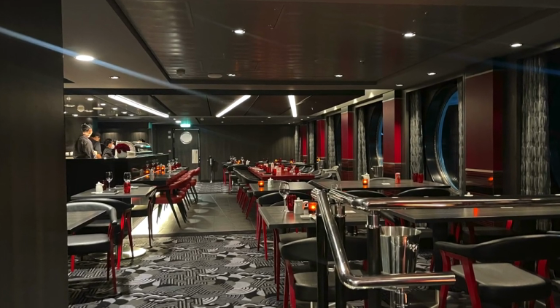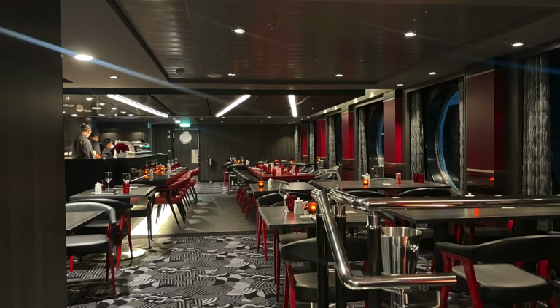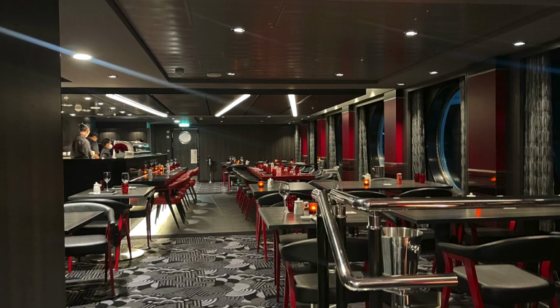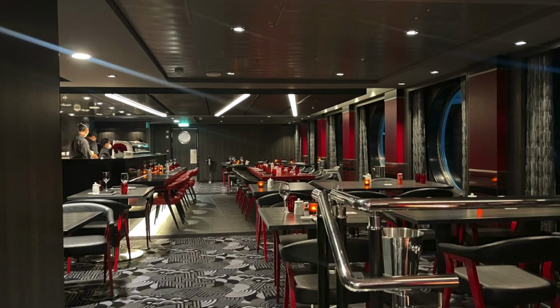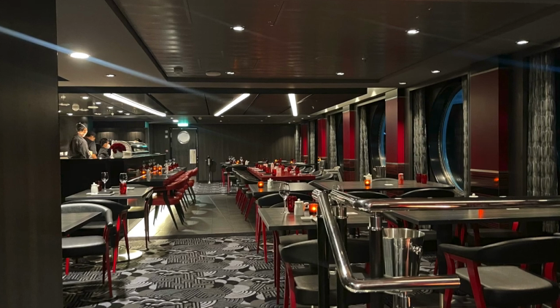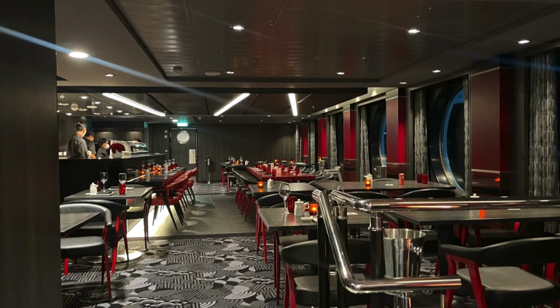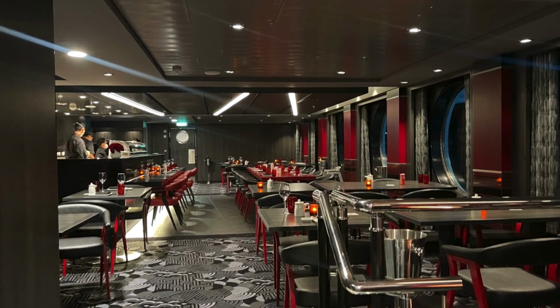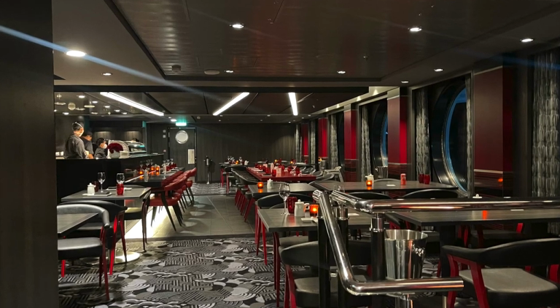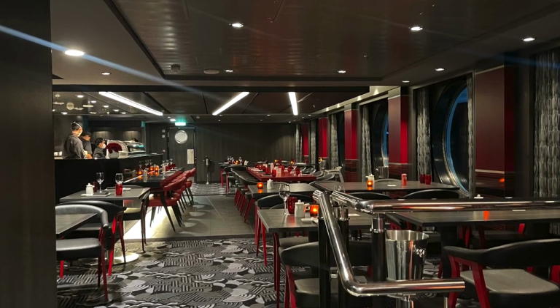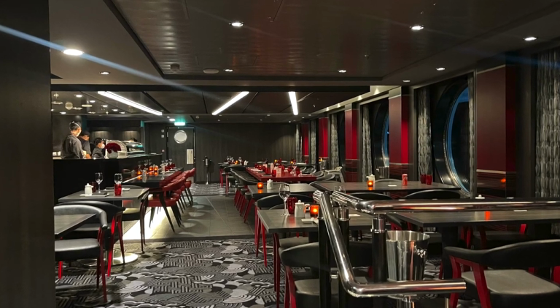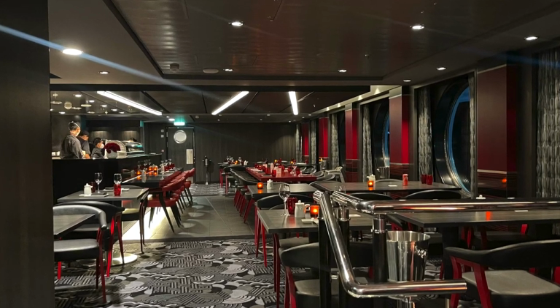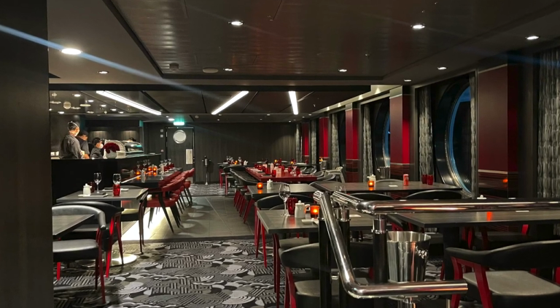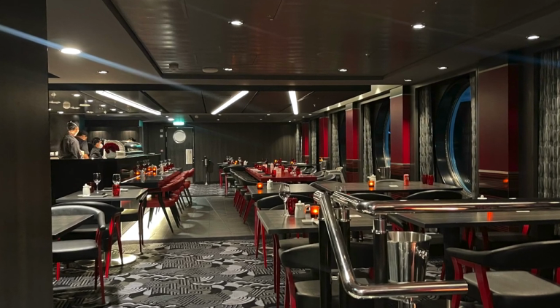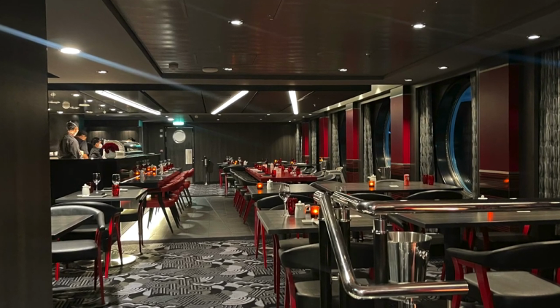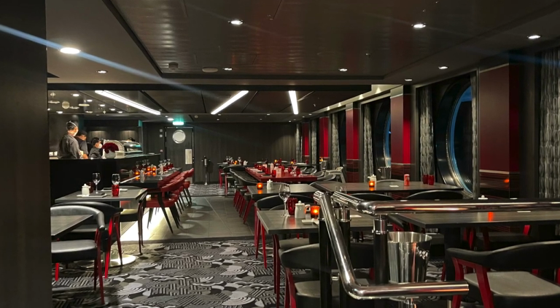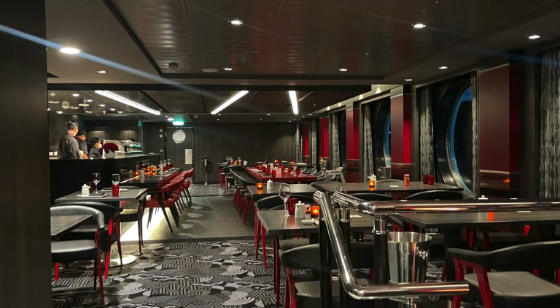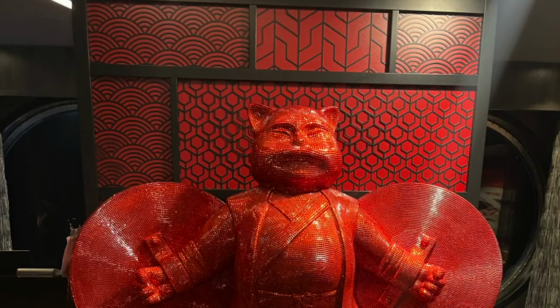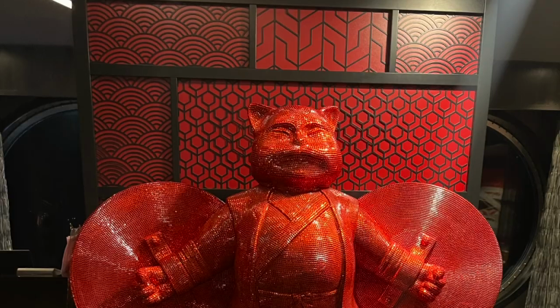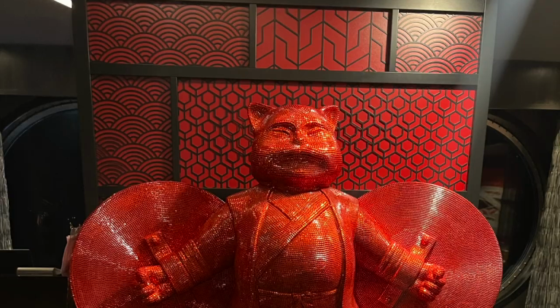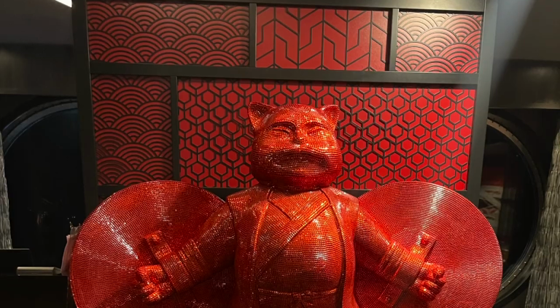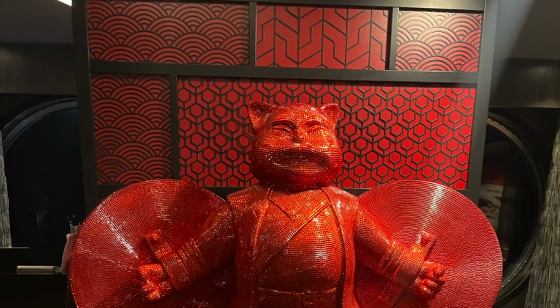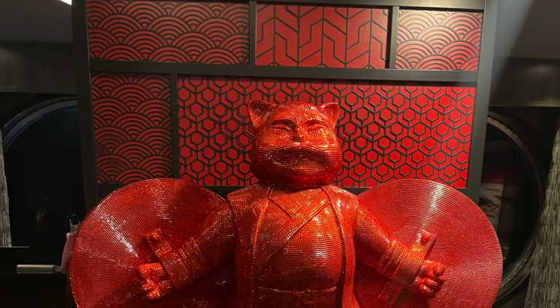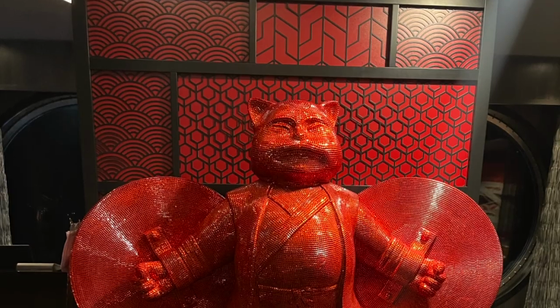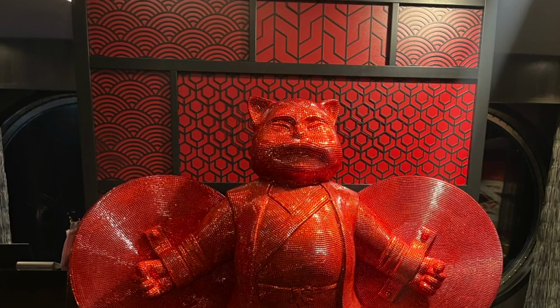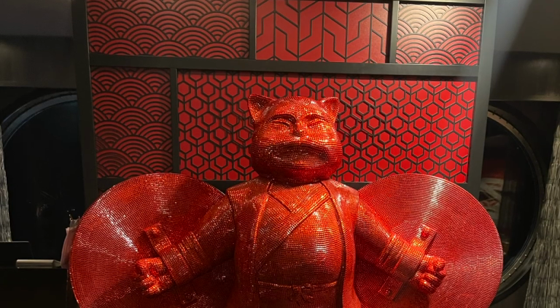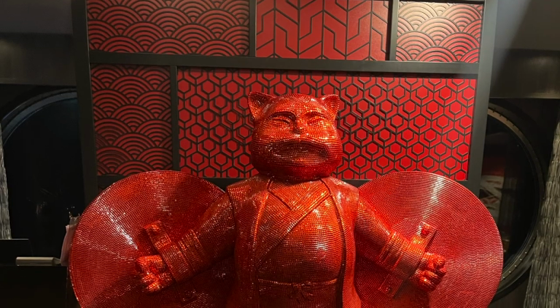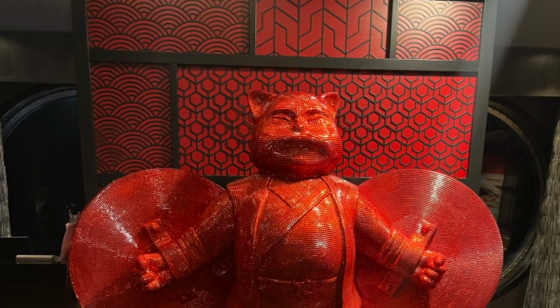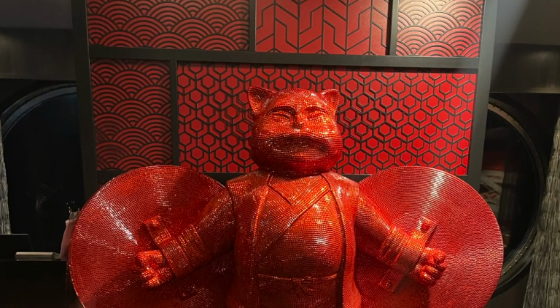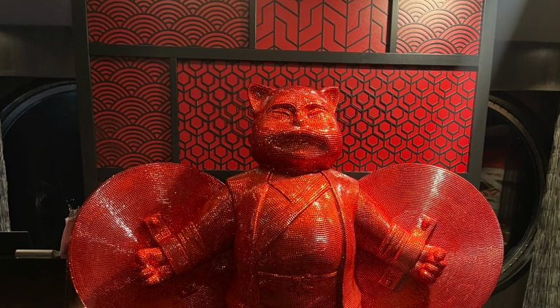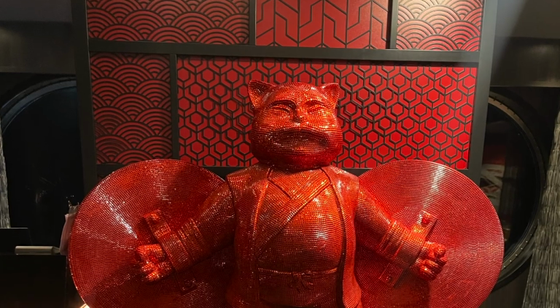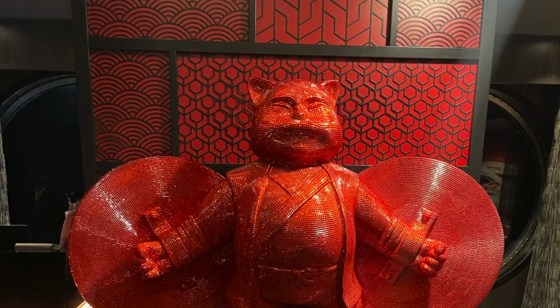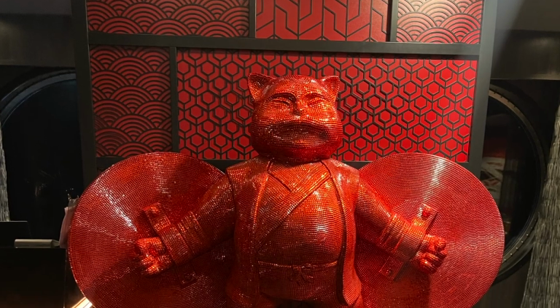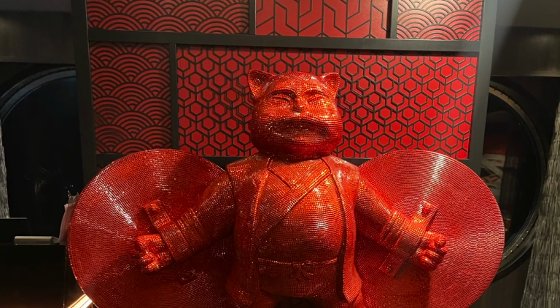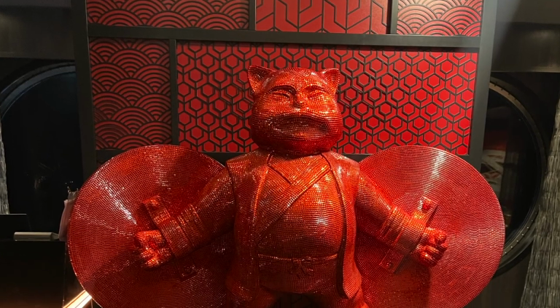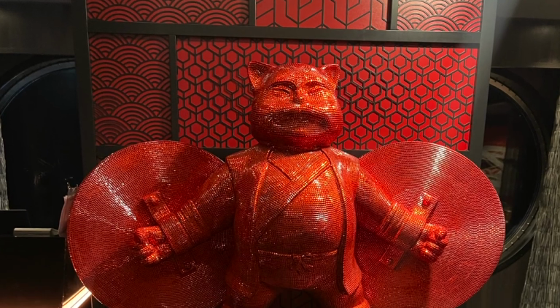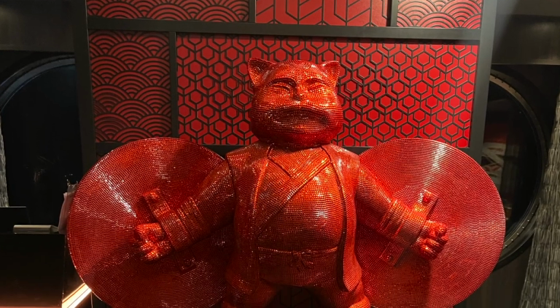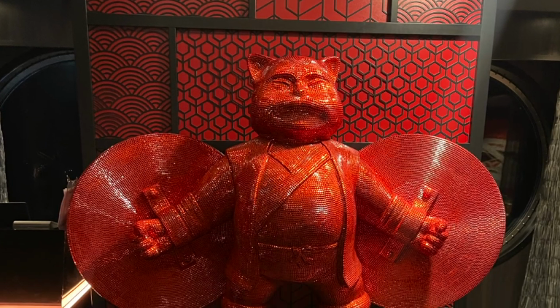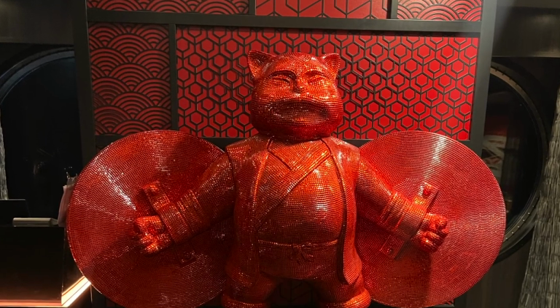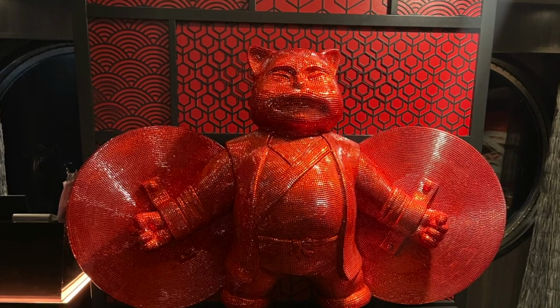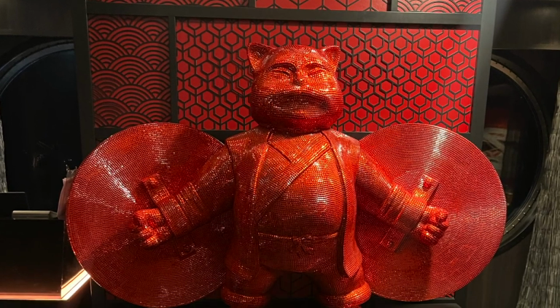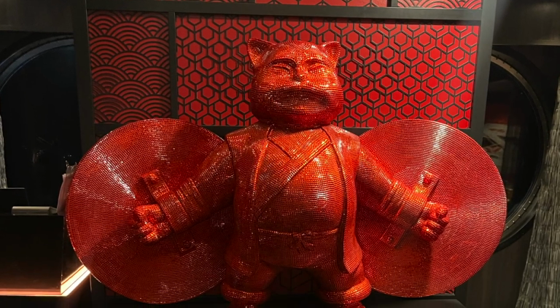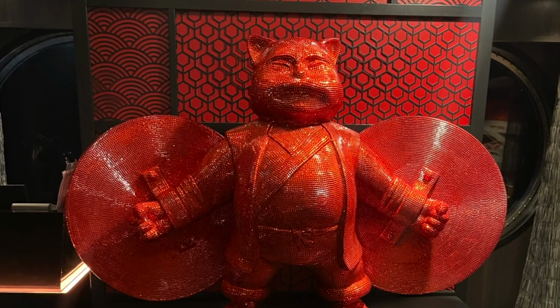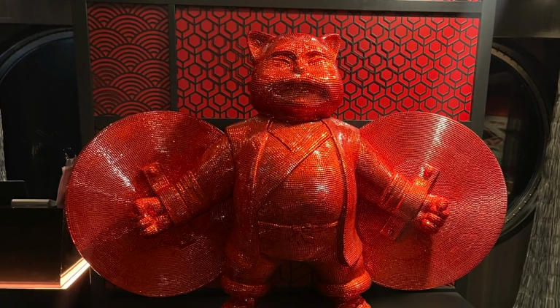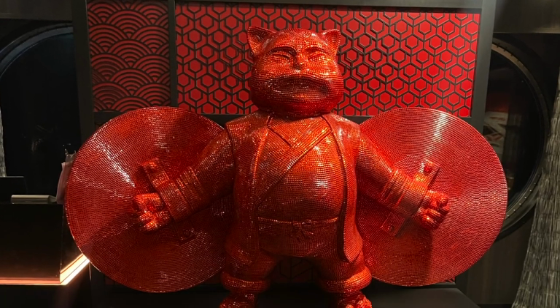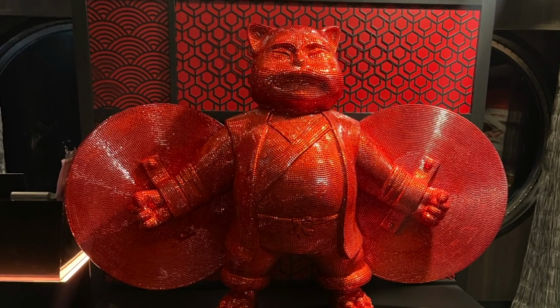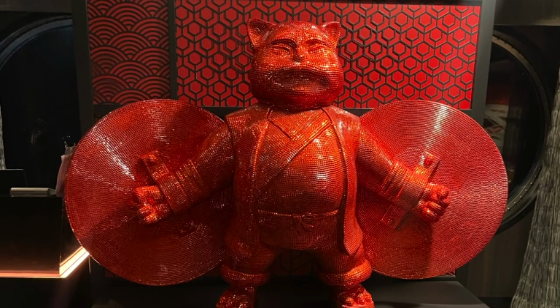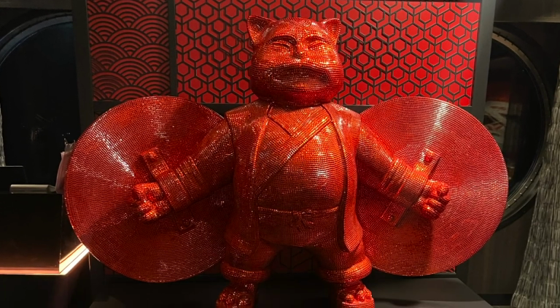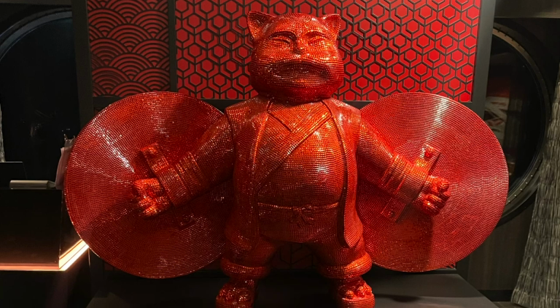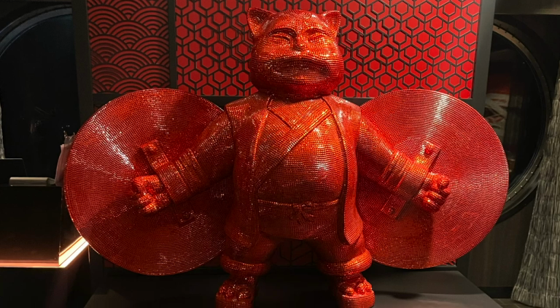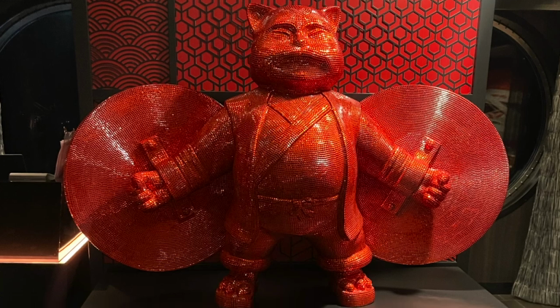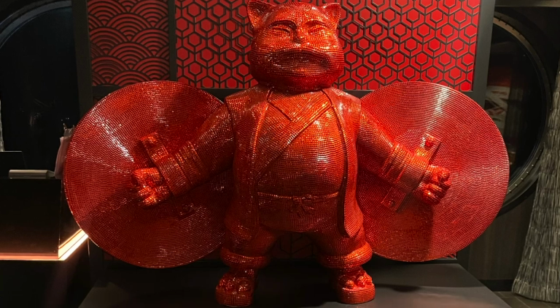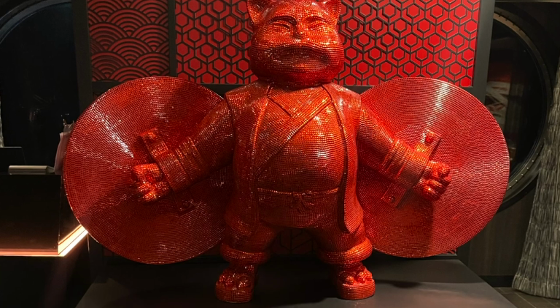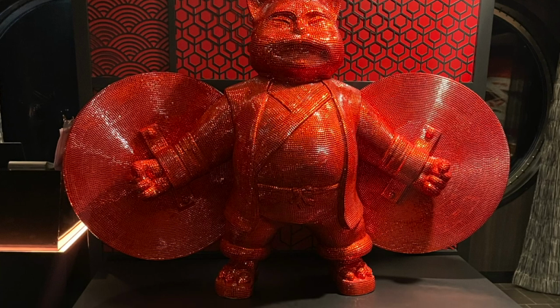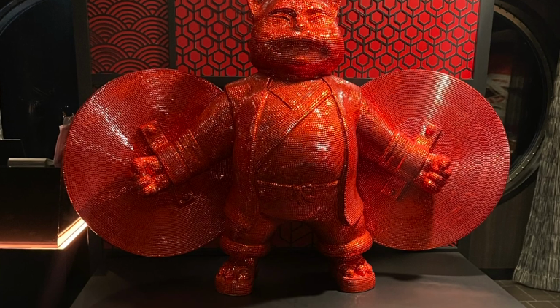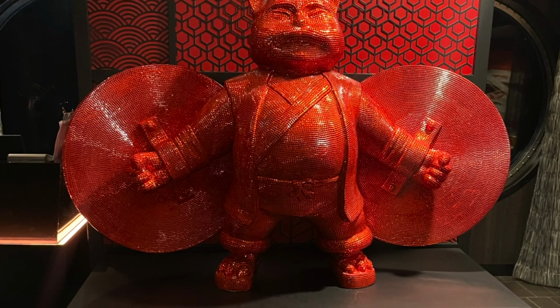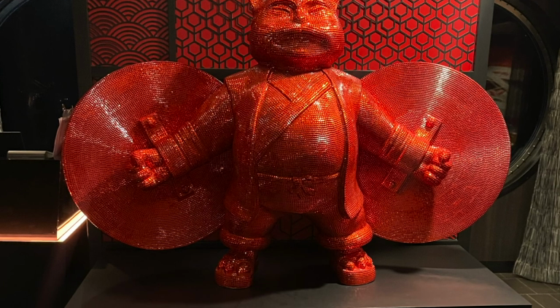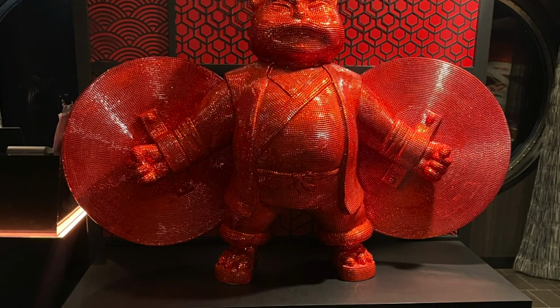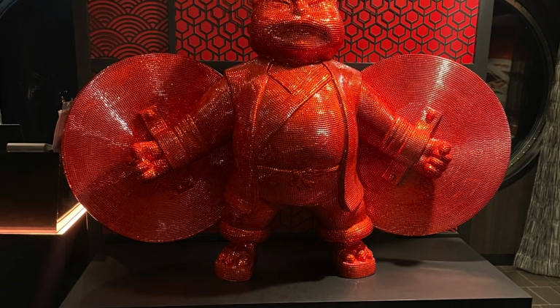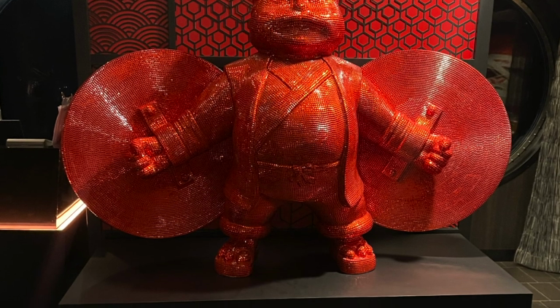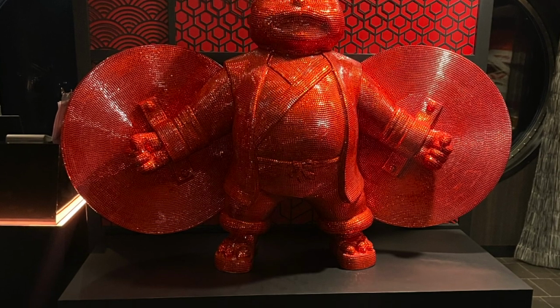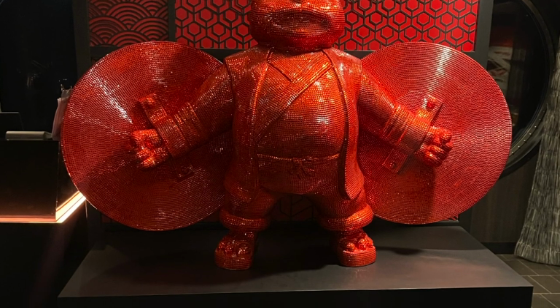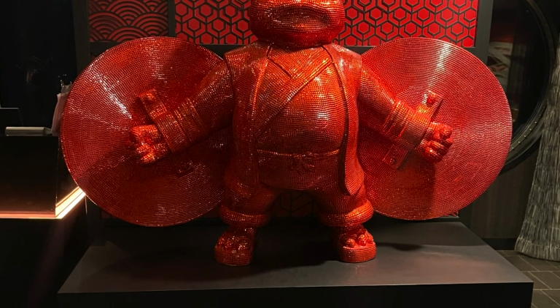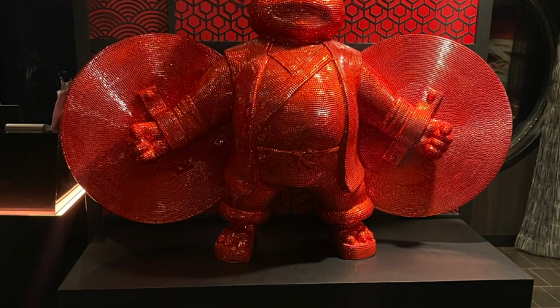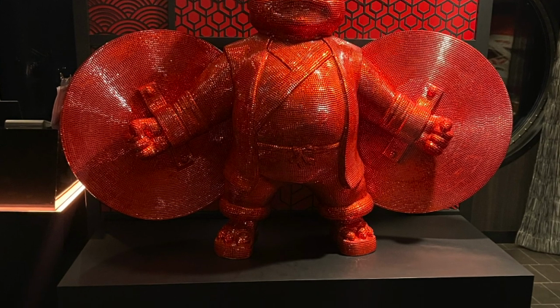Overall, Izumi is a really good sushi joint, and it's even better that it's on a cruise ship. We're already planning on trying it on our future cruises.